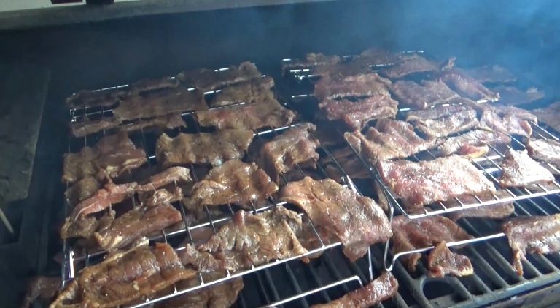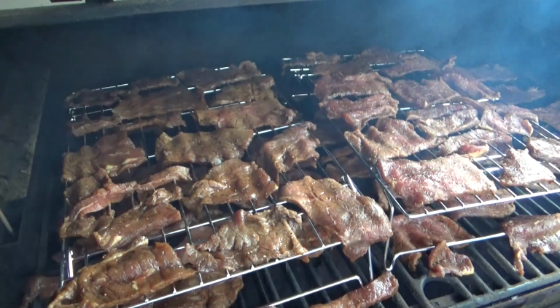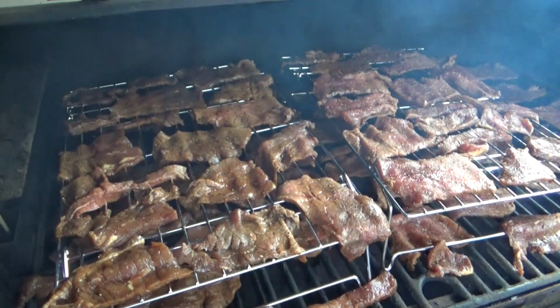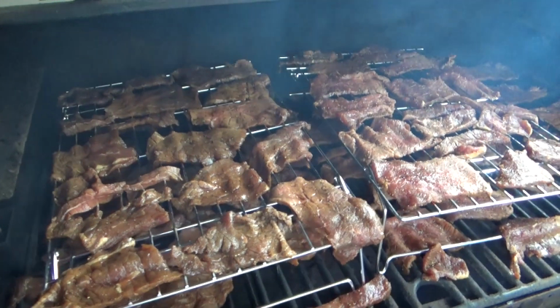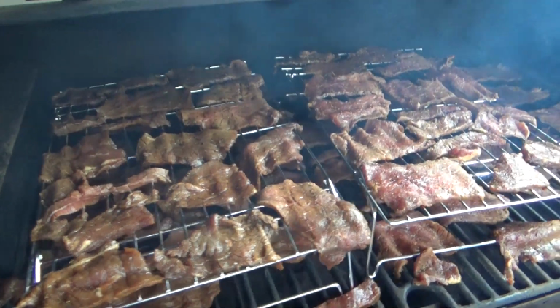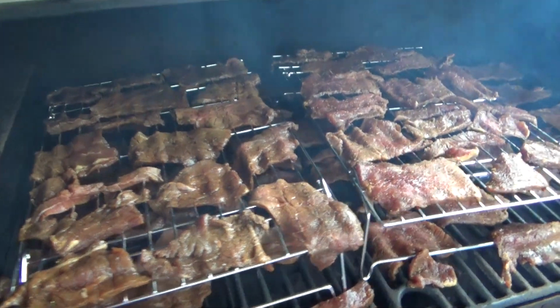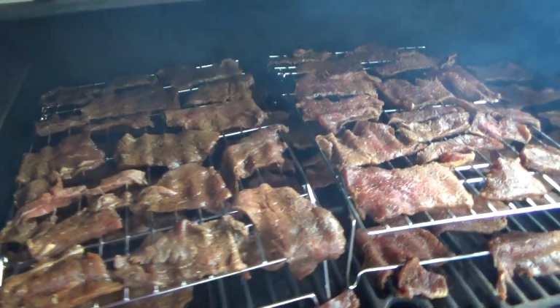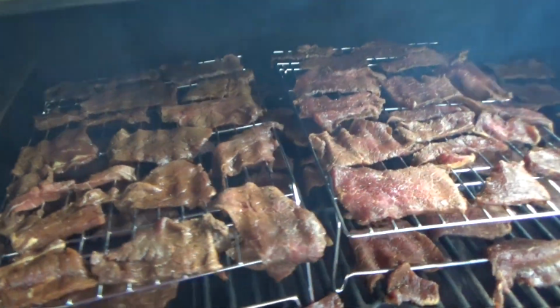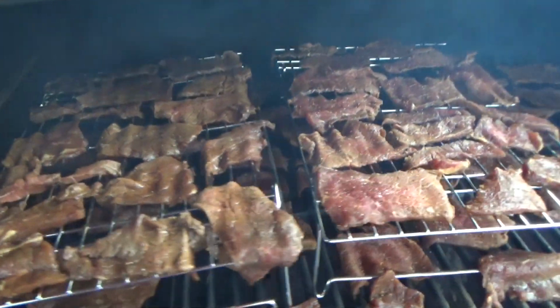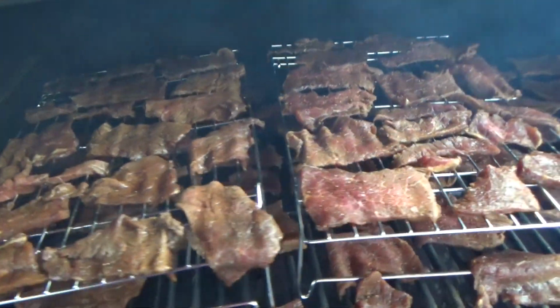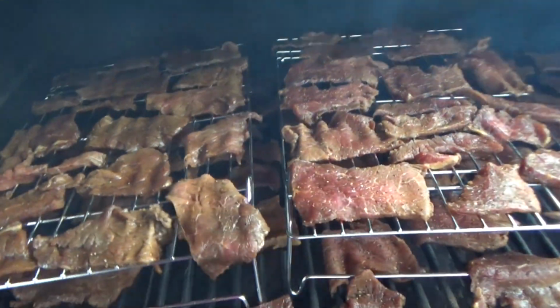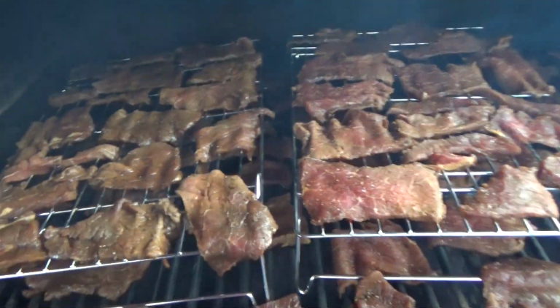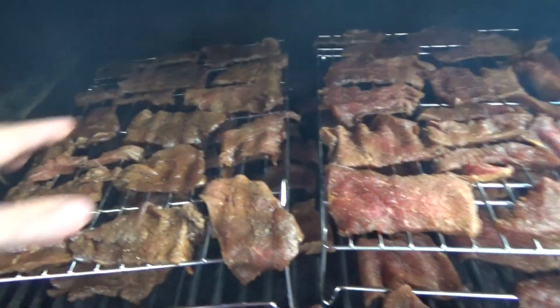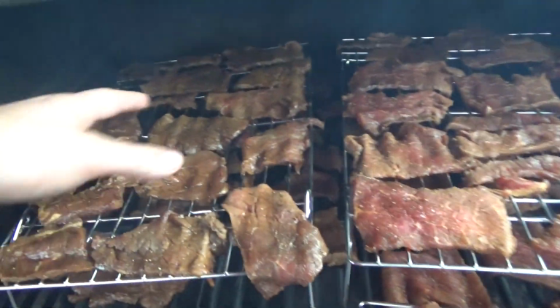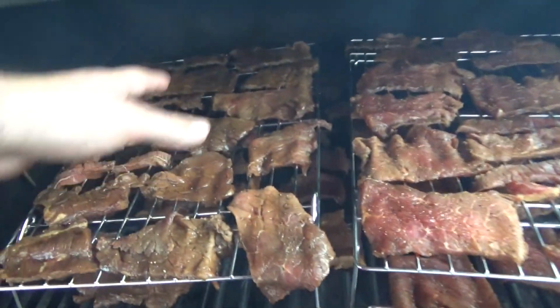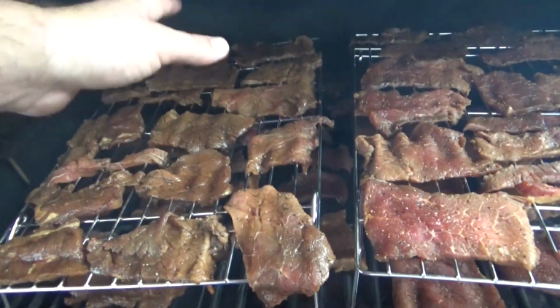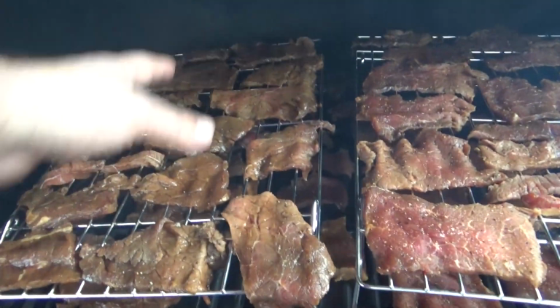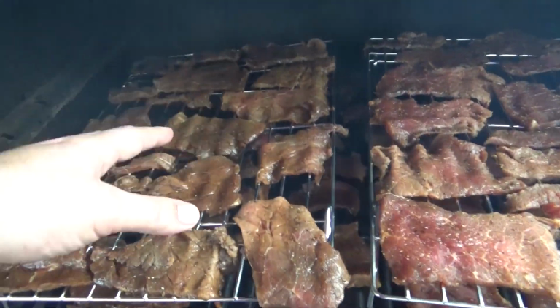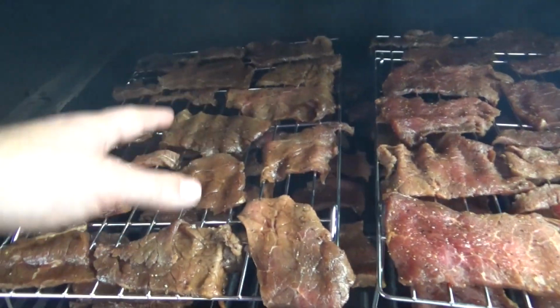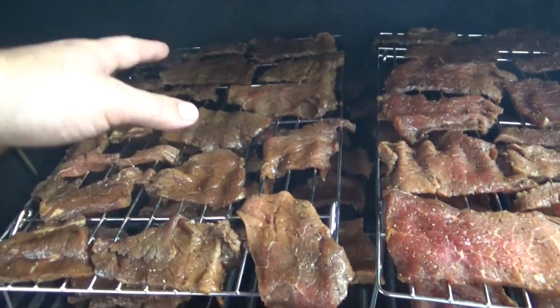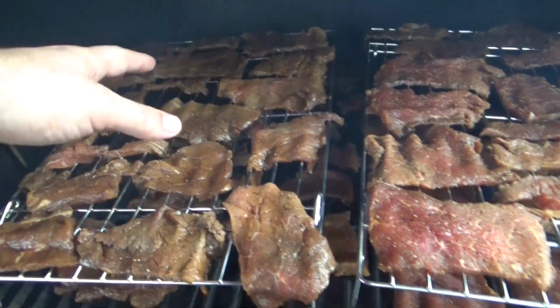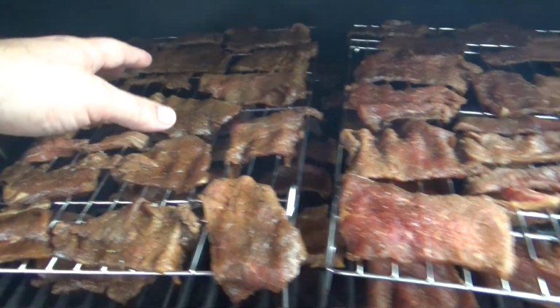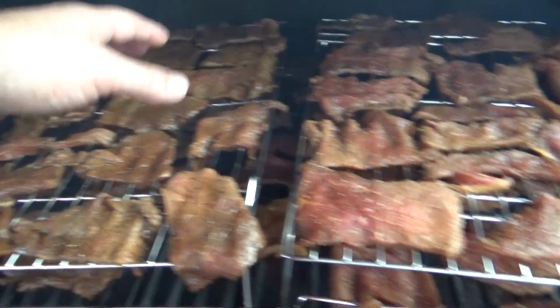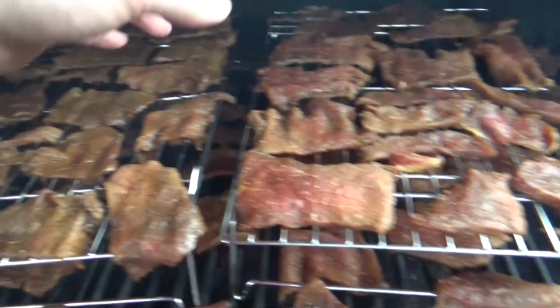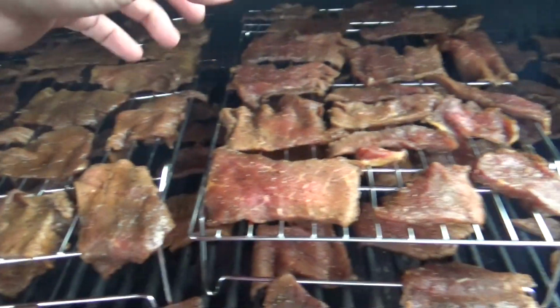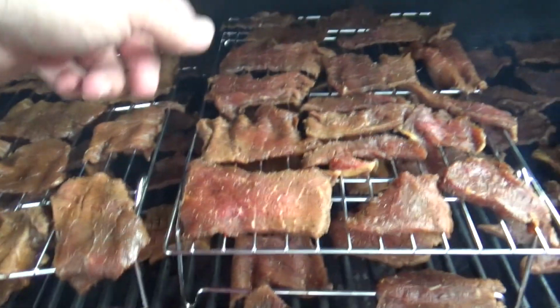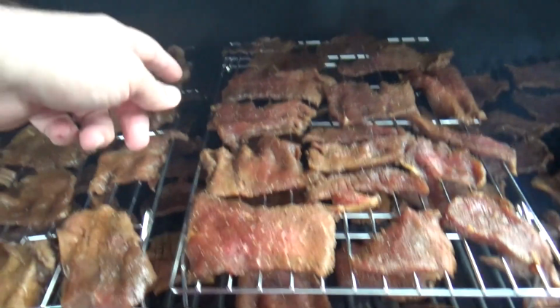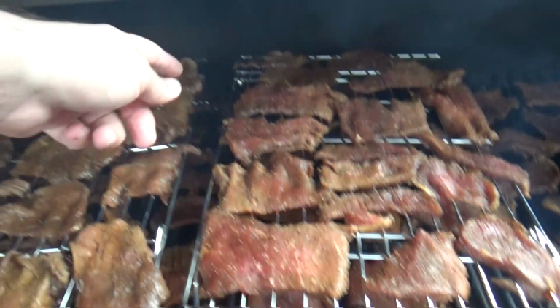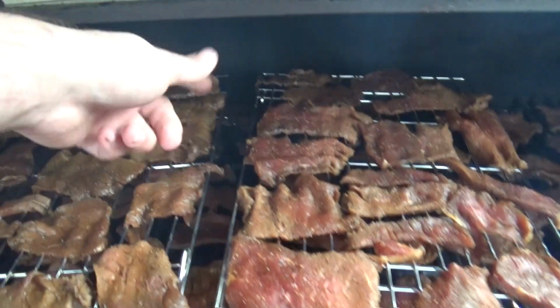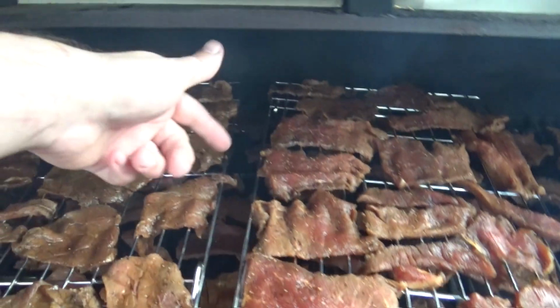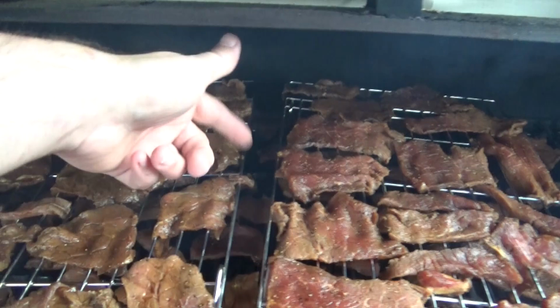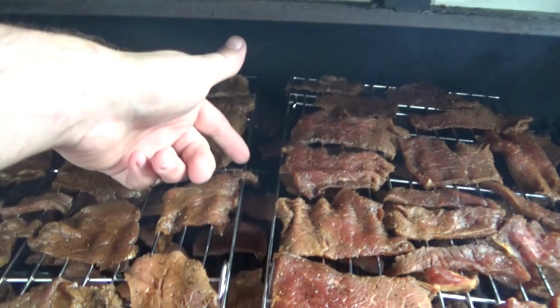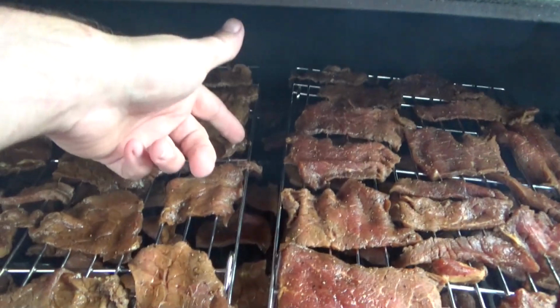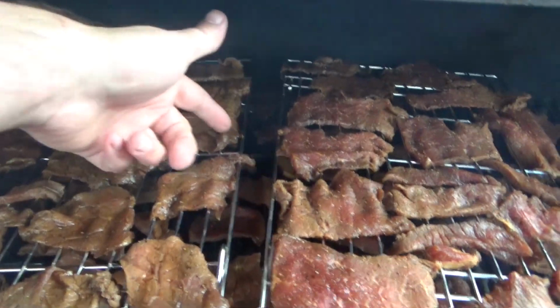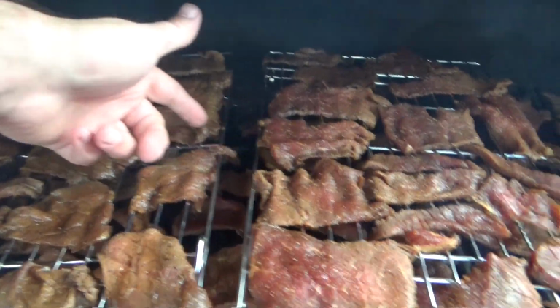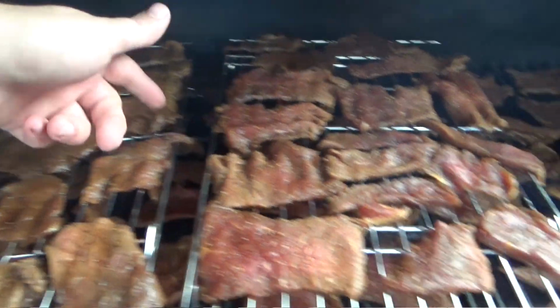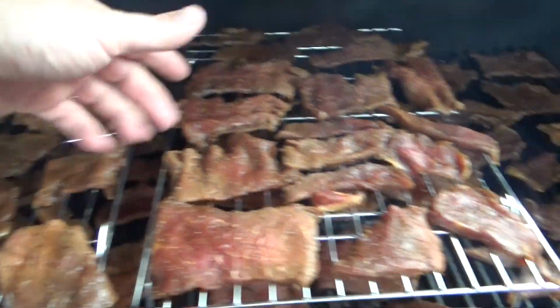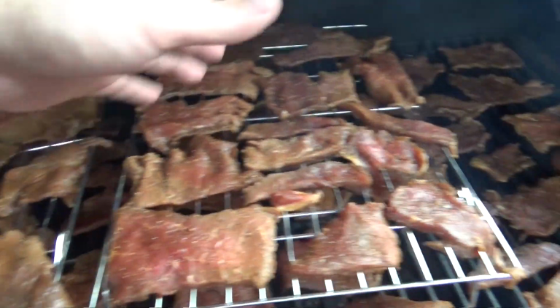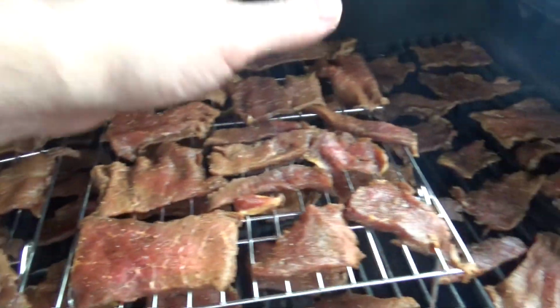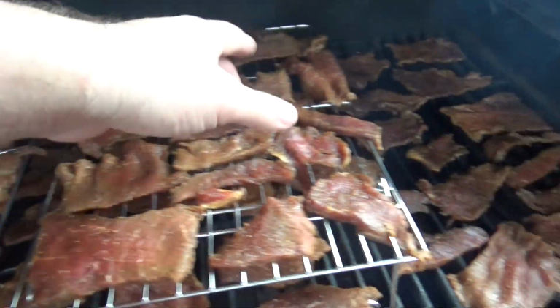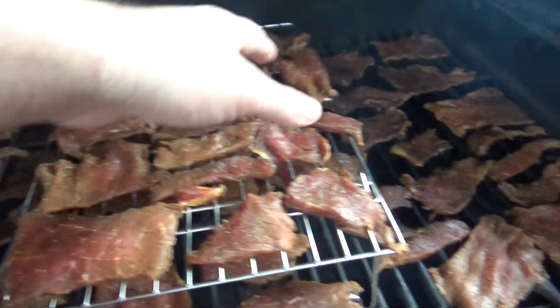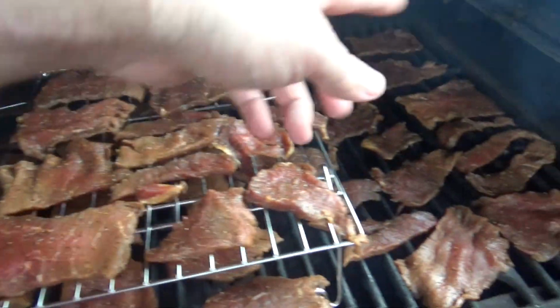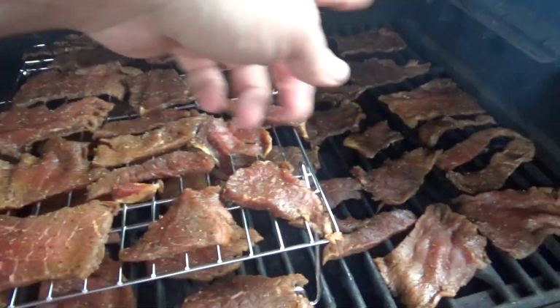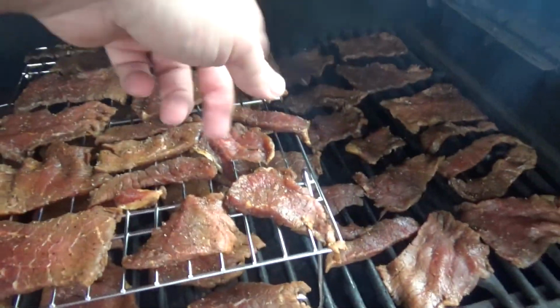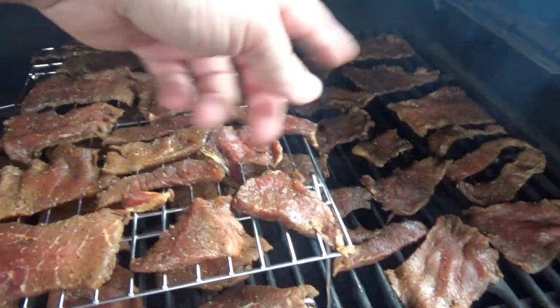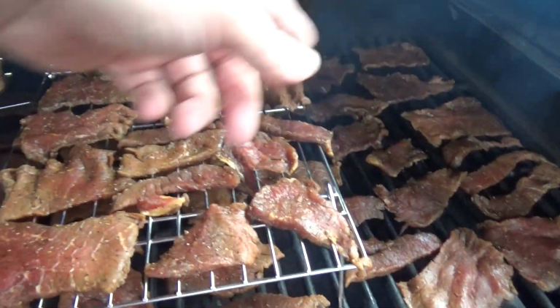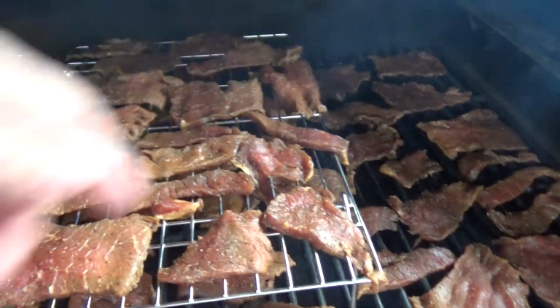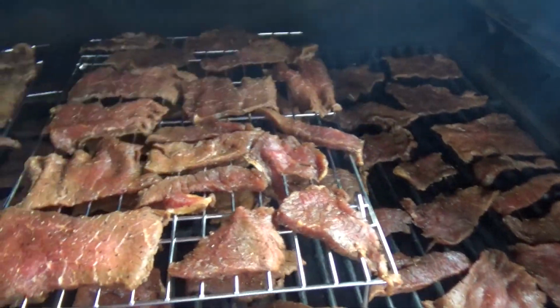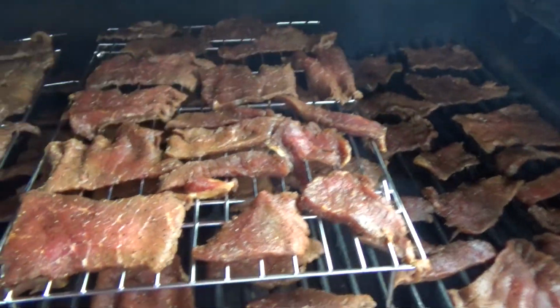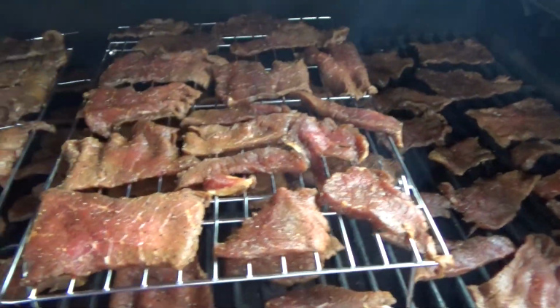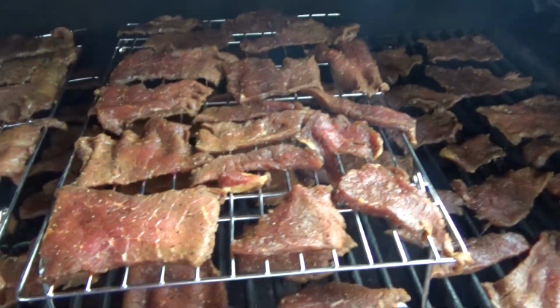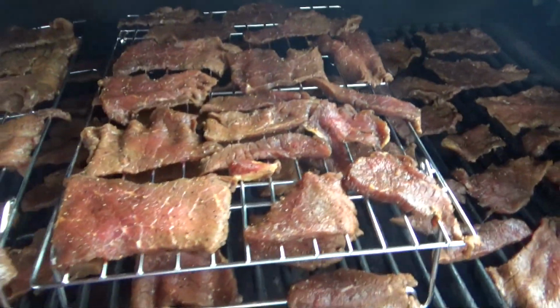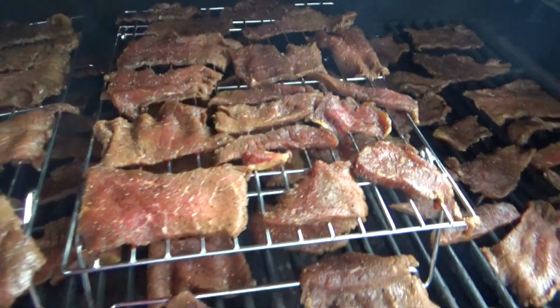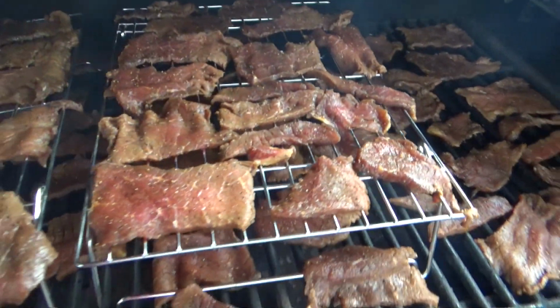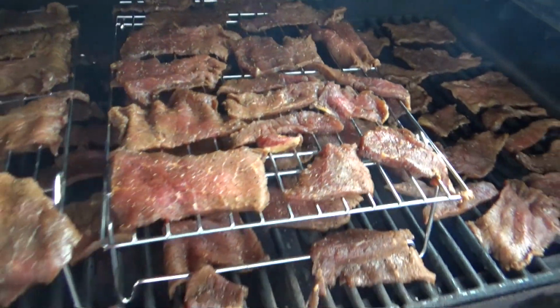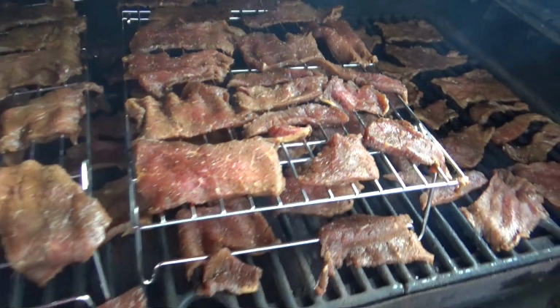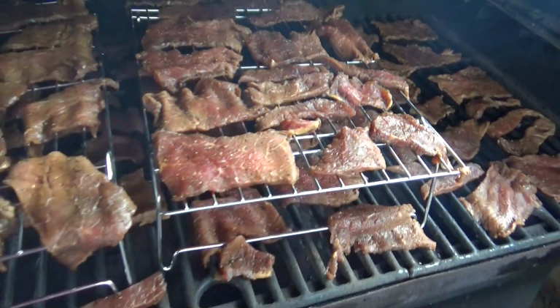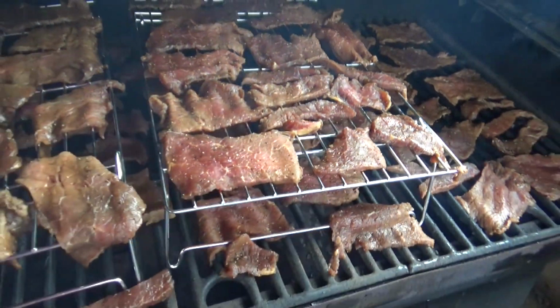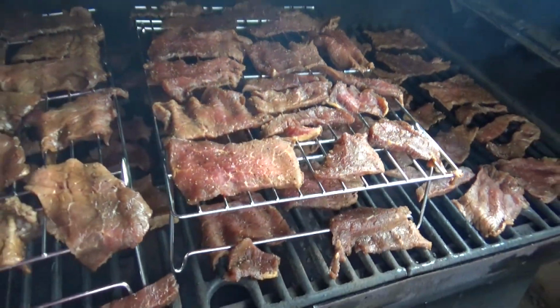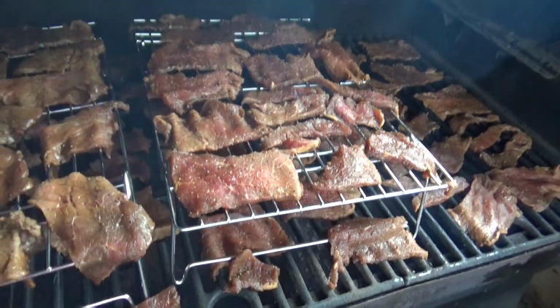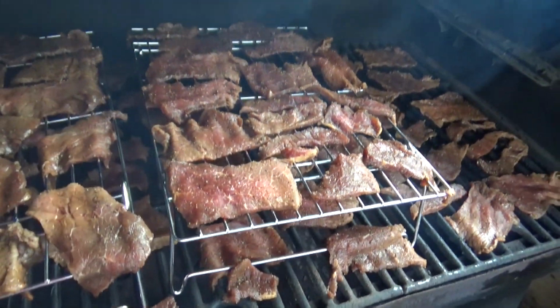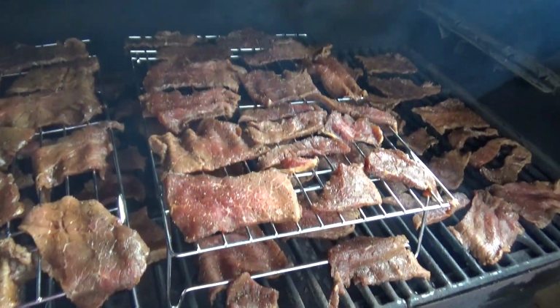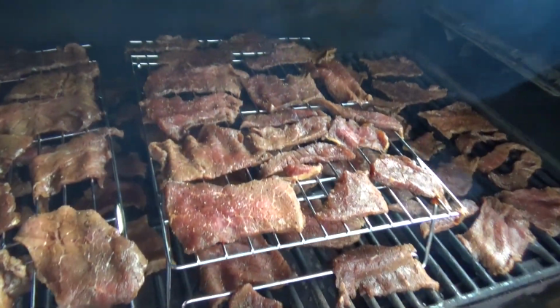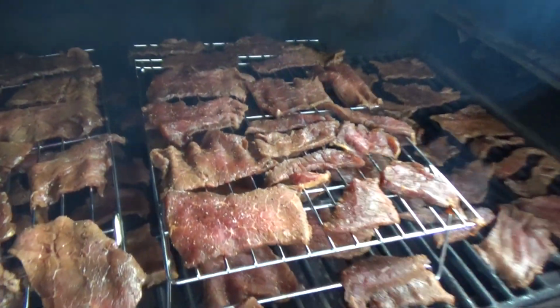All right, we got it all loaded up. This is Calvin's over here, and part of what's underneath there is the Doc's stuff. We'll give it a whirl.